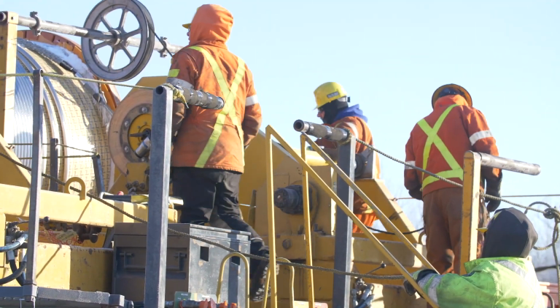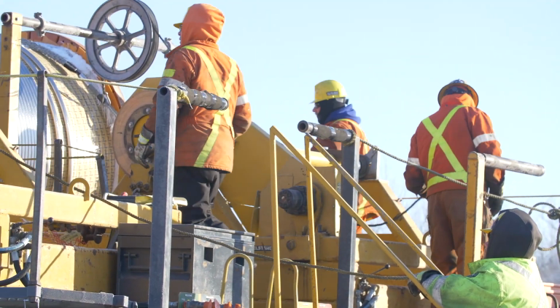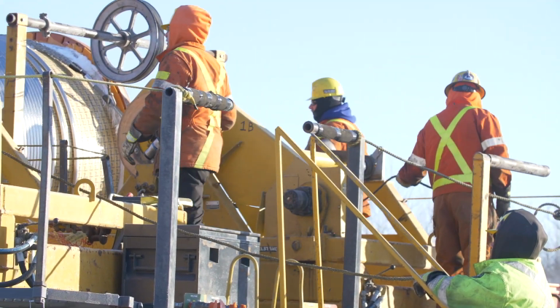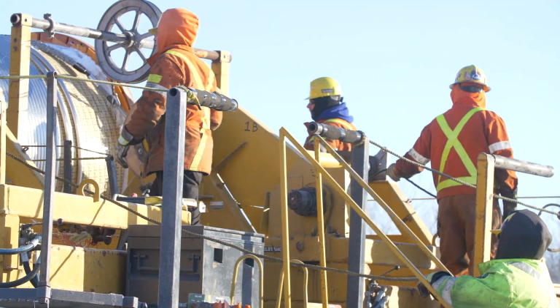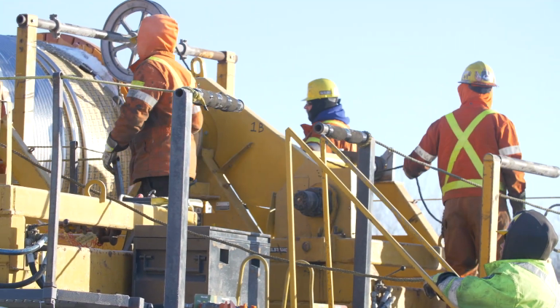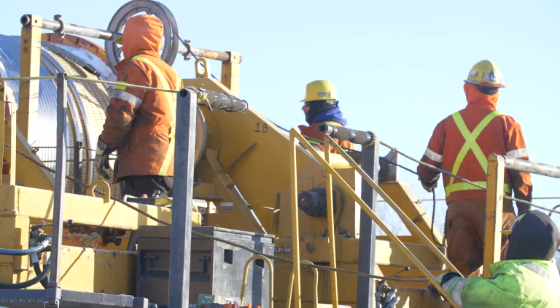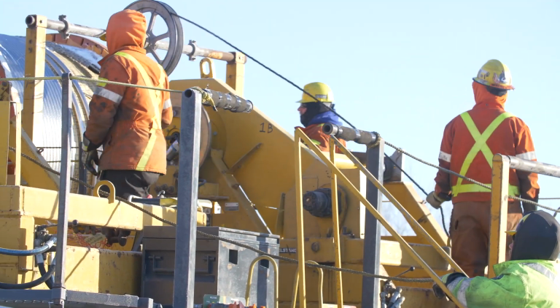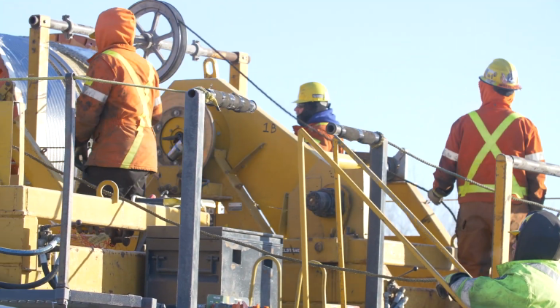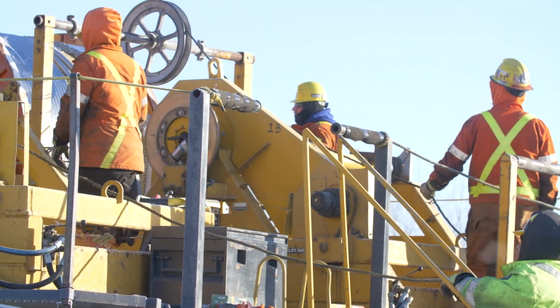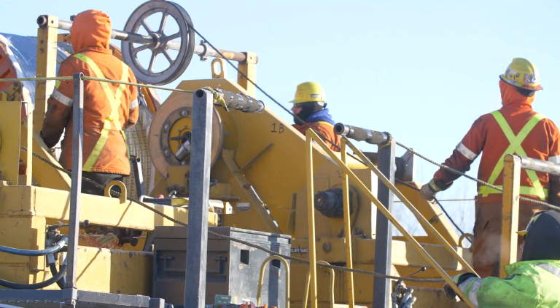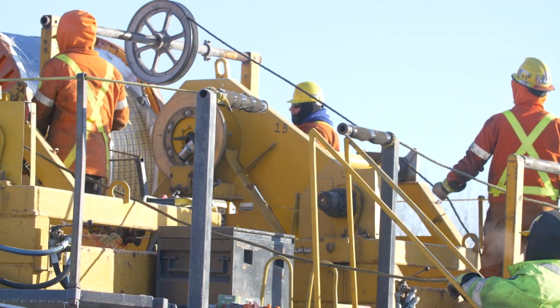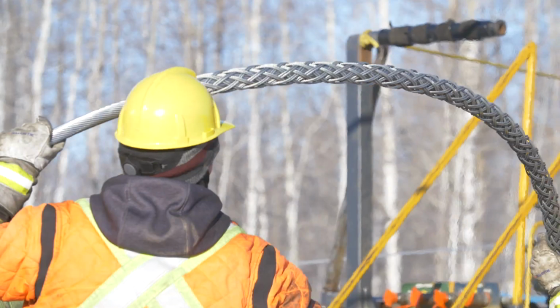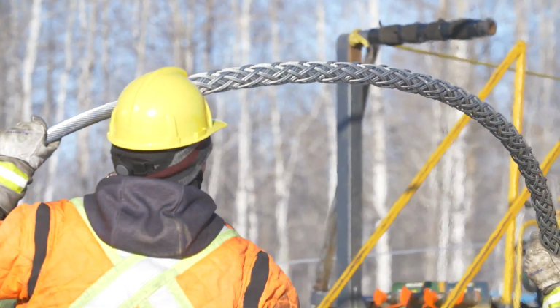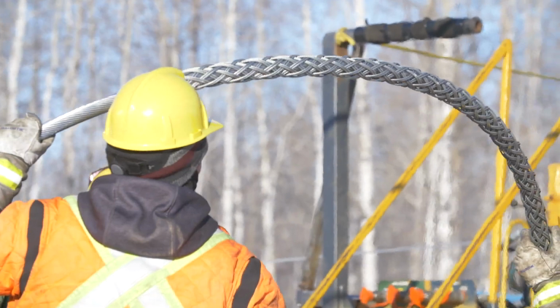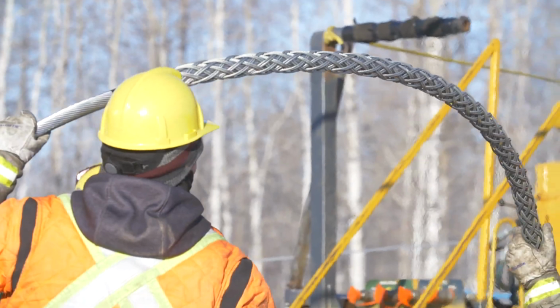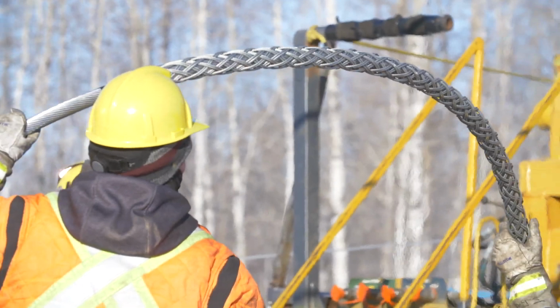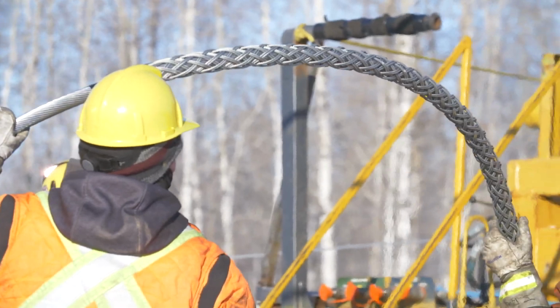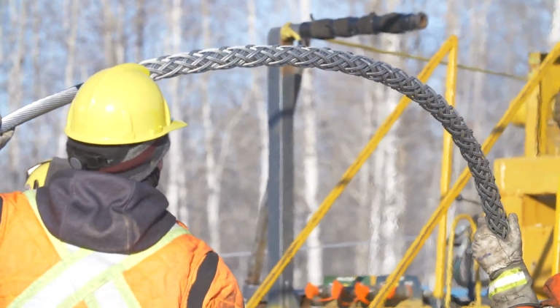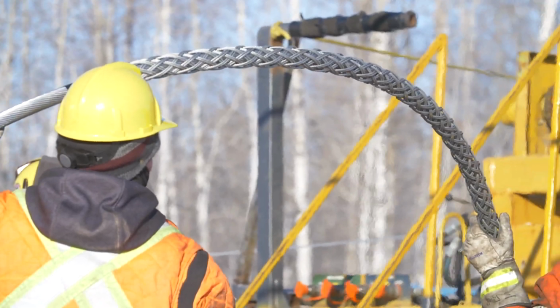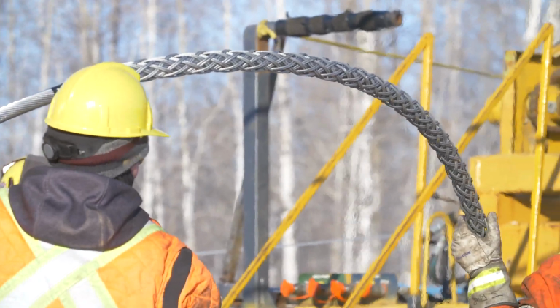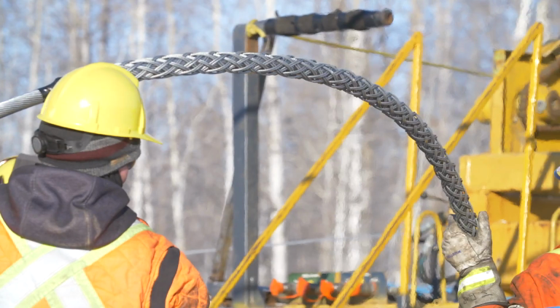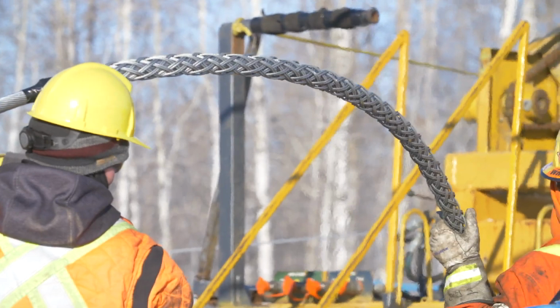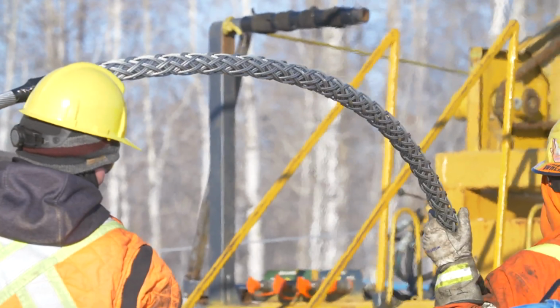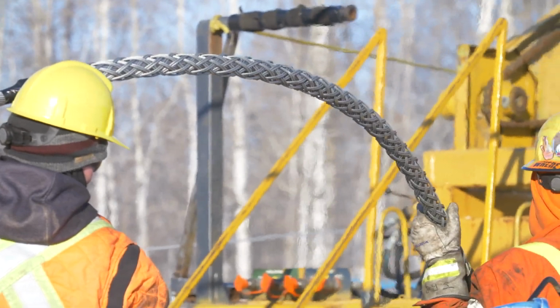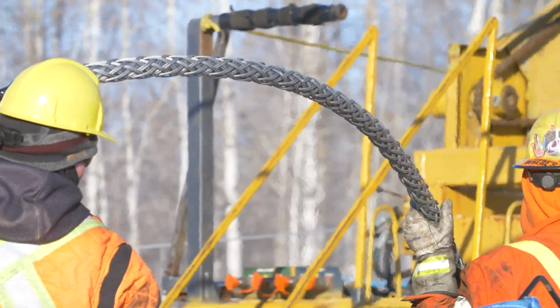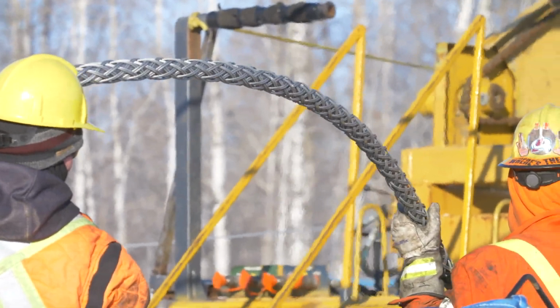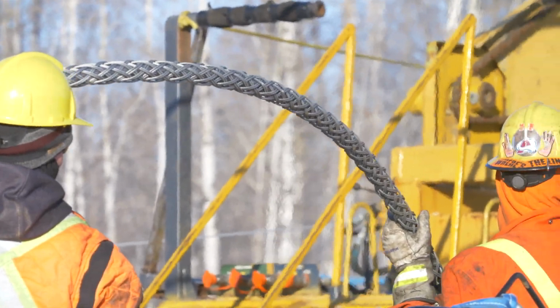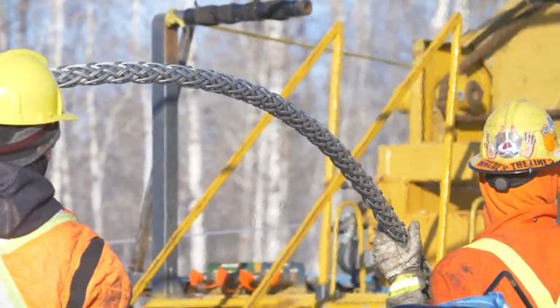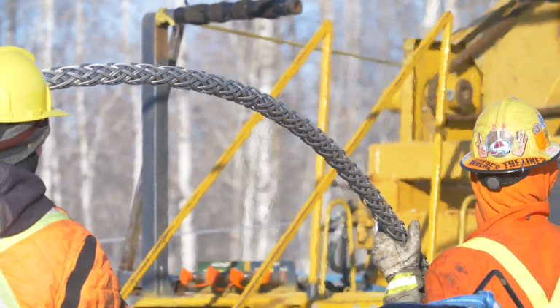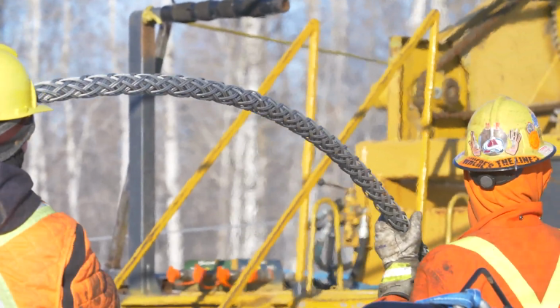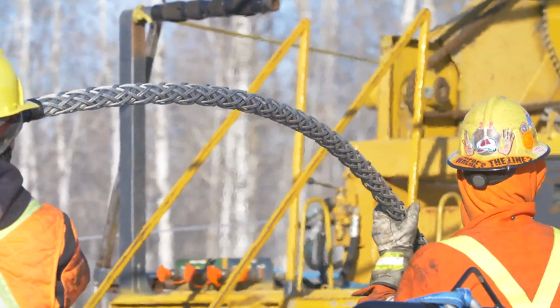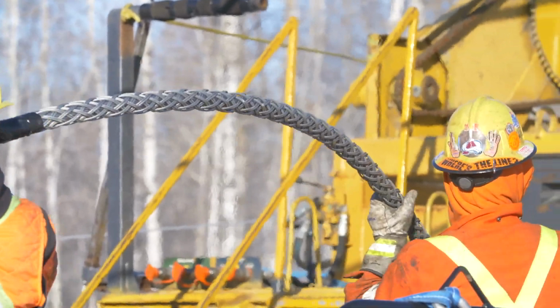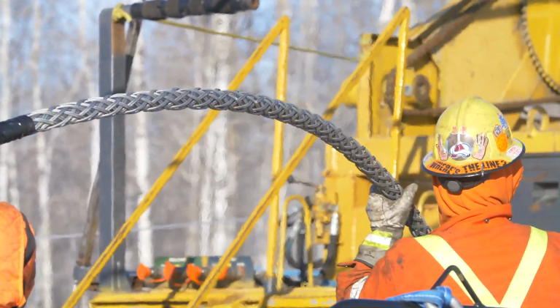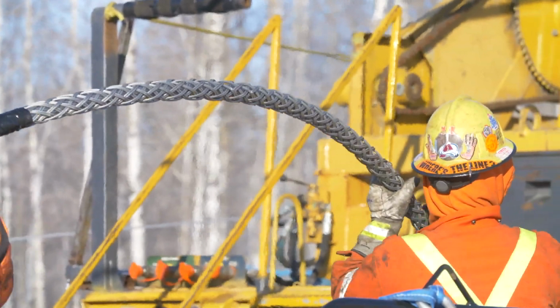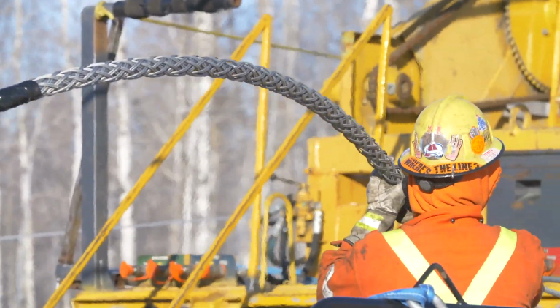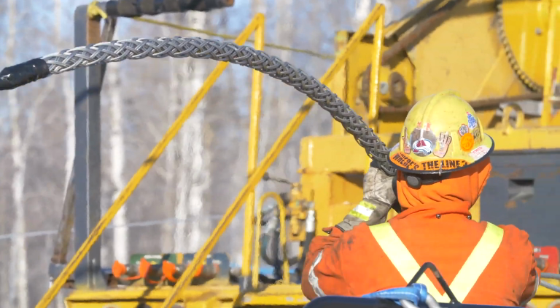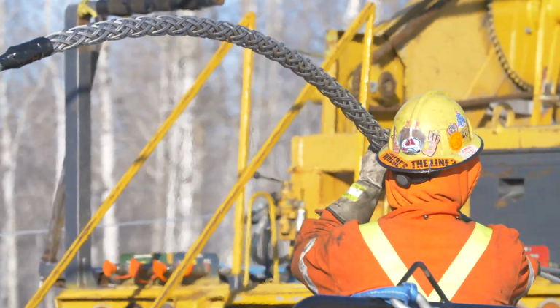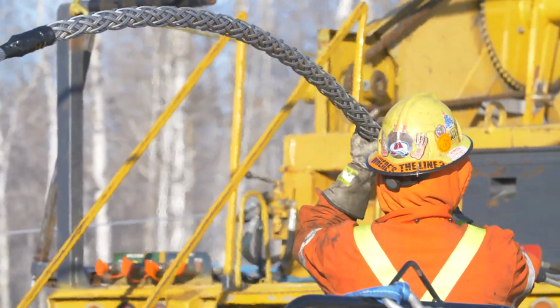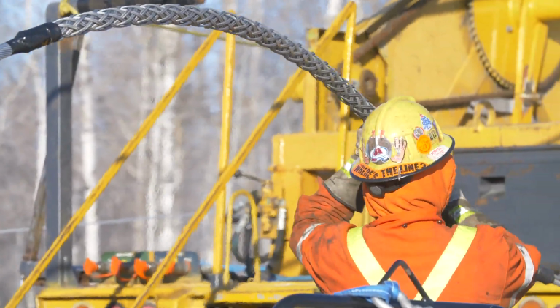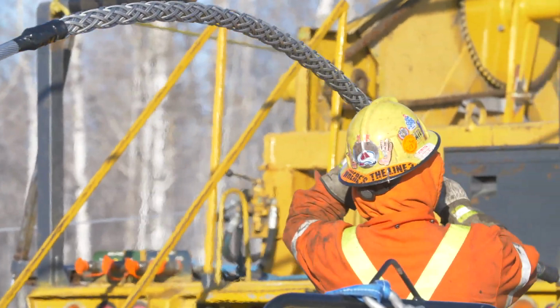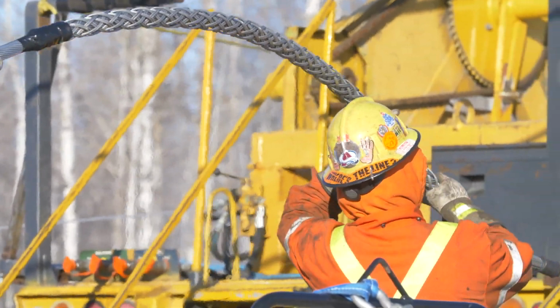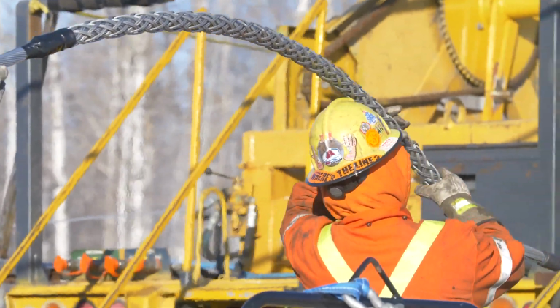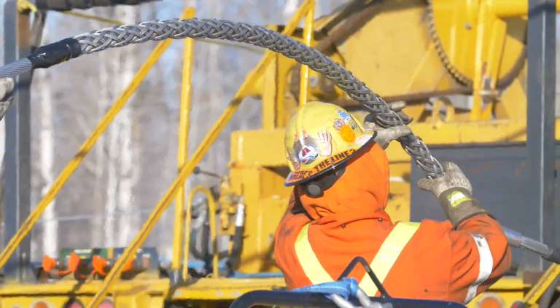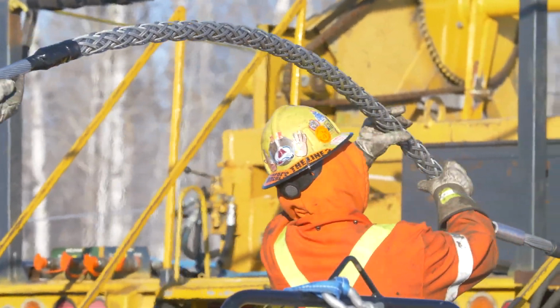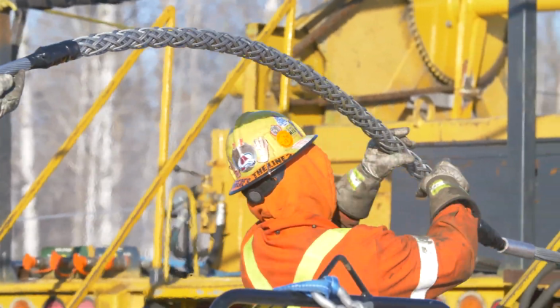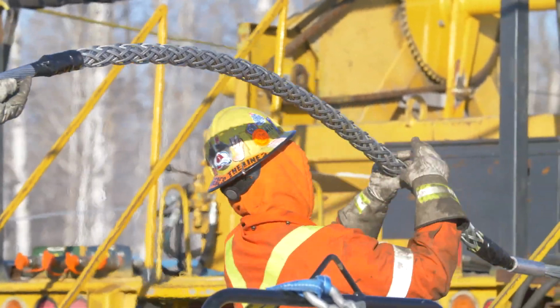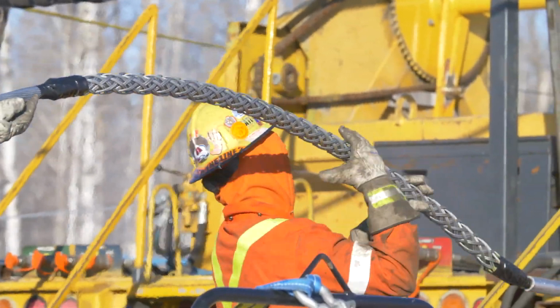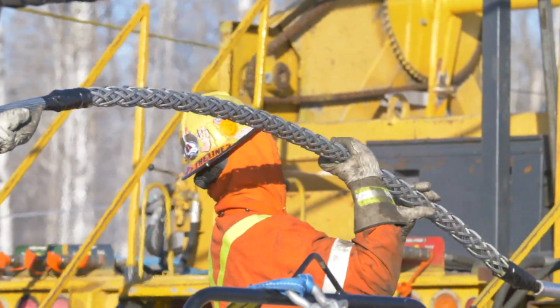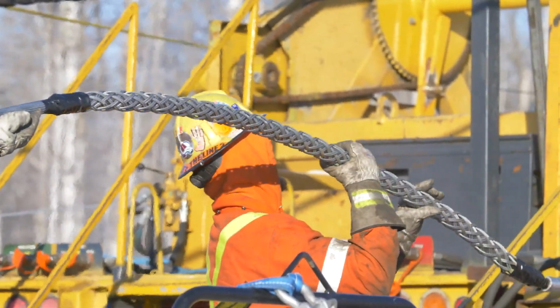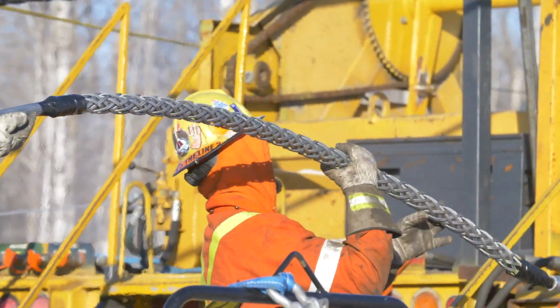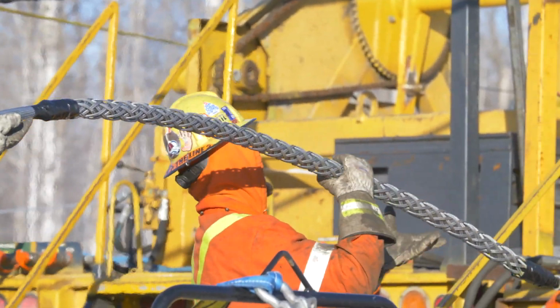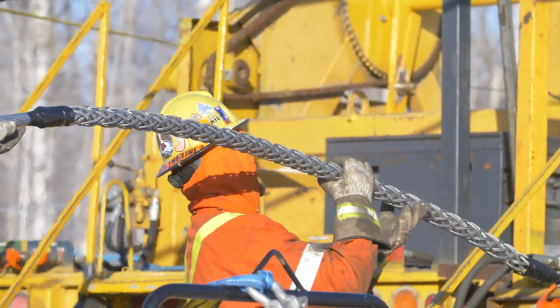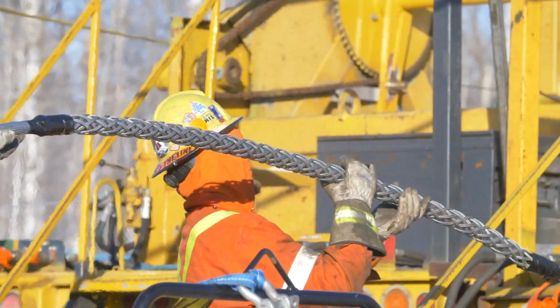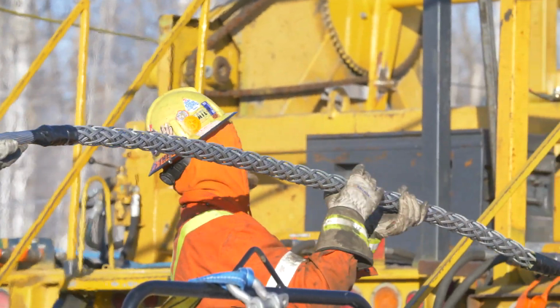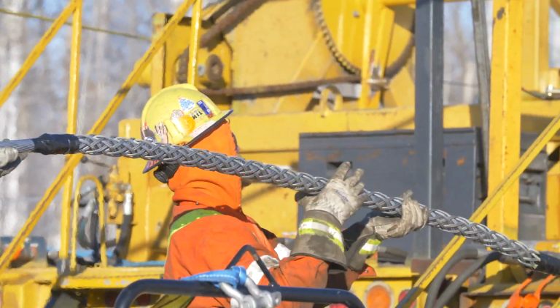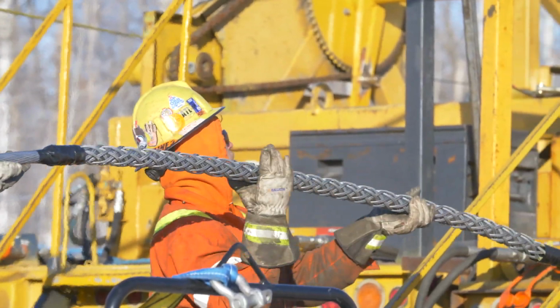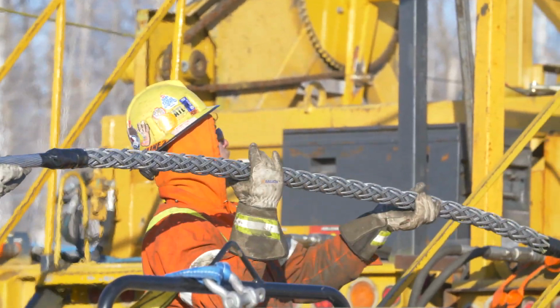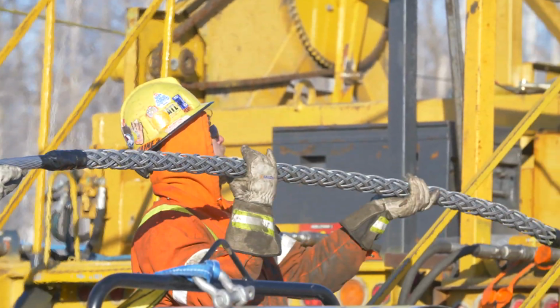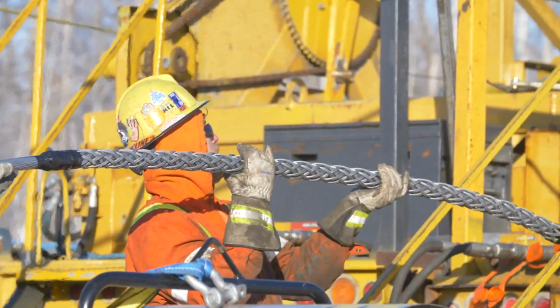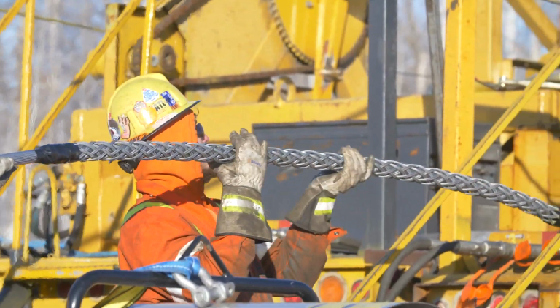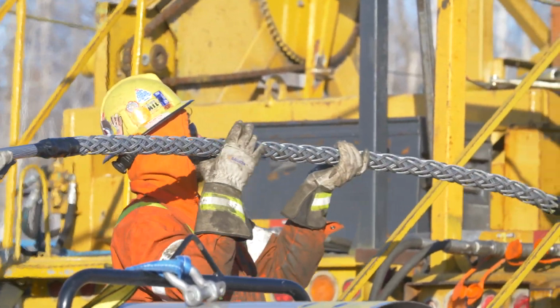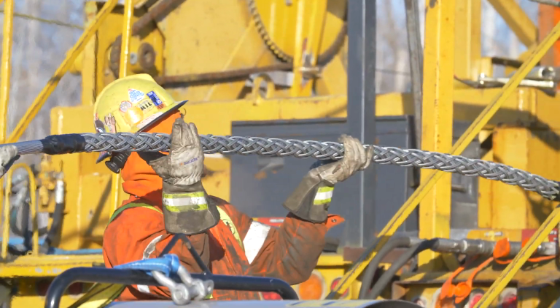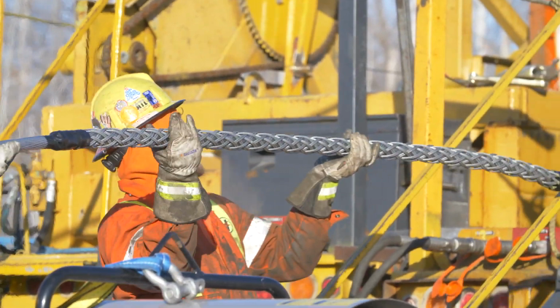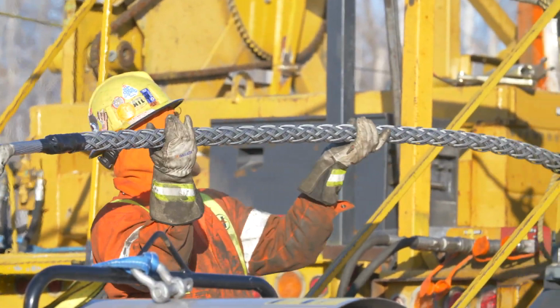1,089 kilometers of conductor and 121 kilometers of optical ground wire were strung on the line.